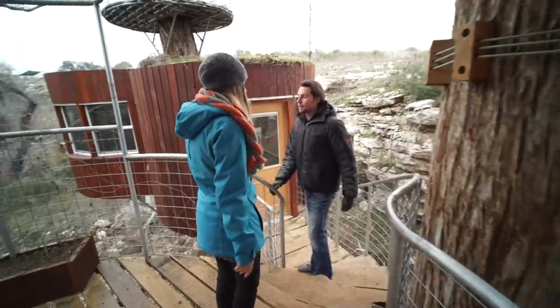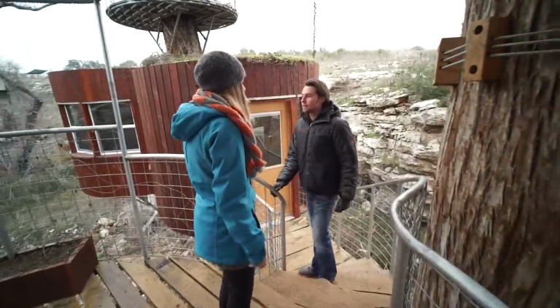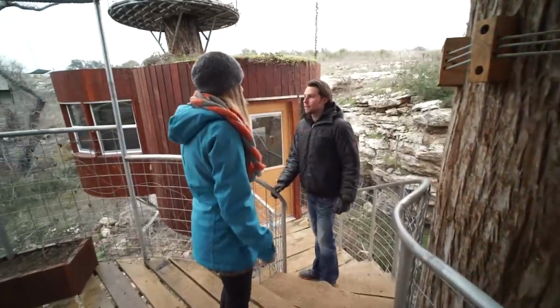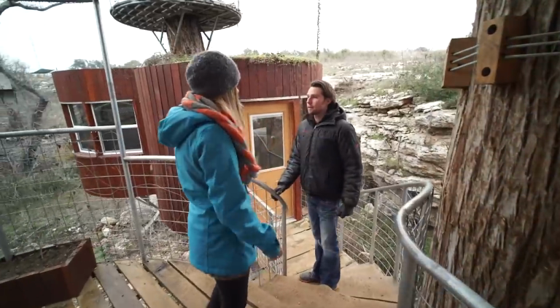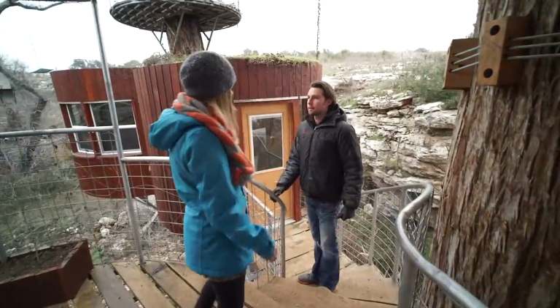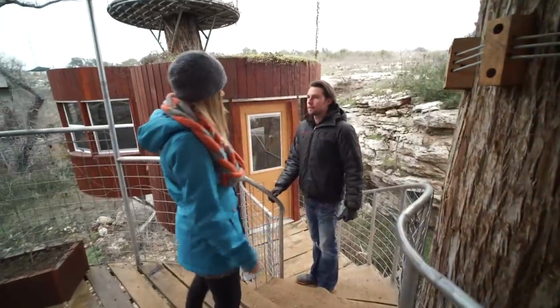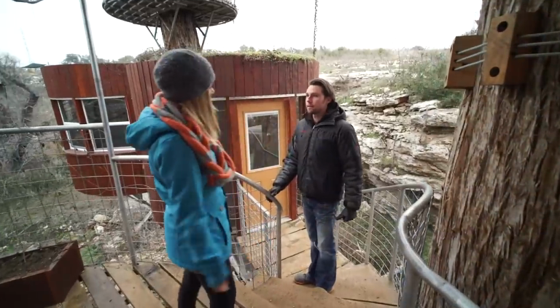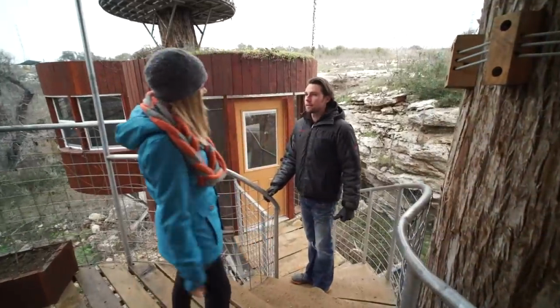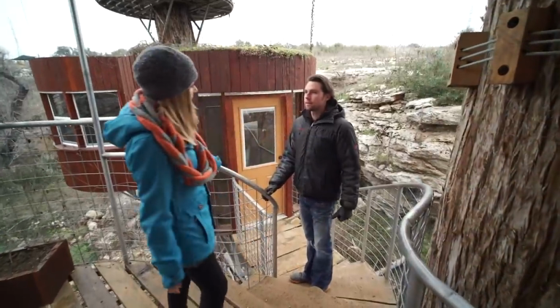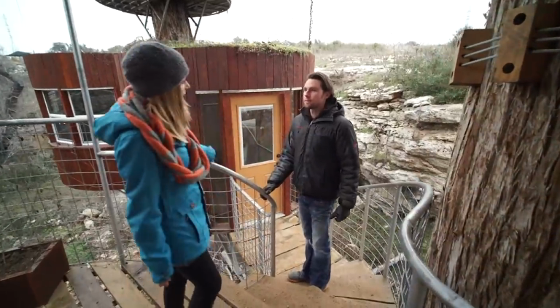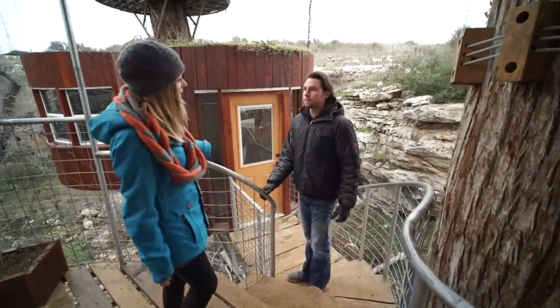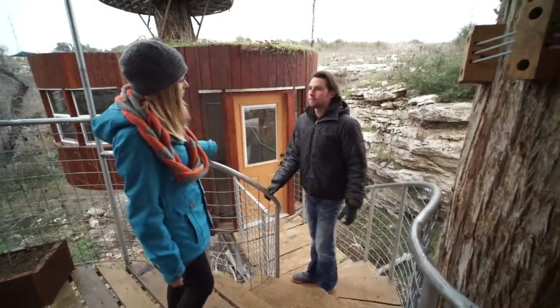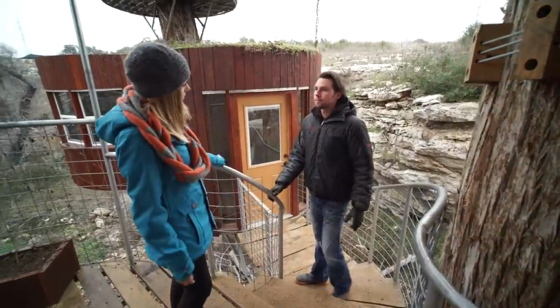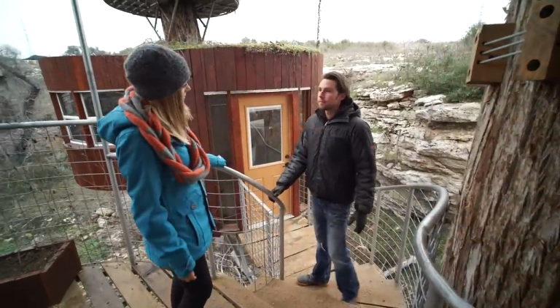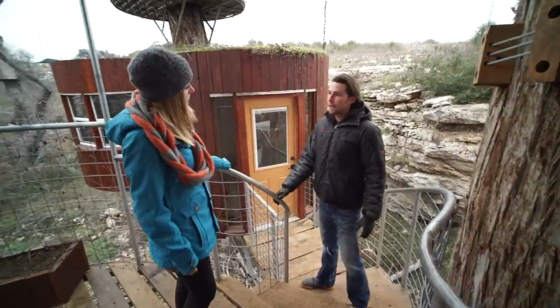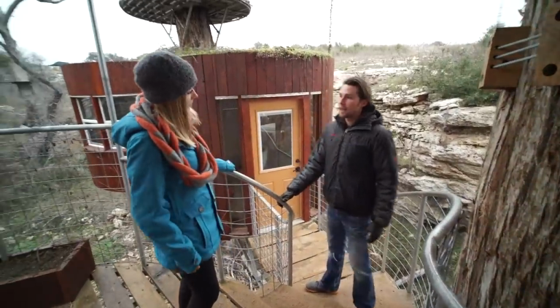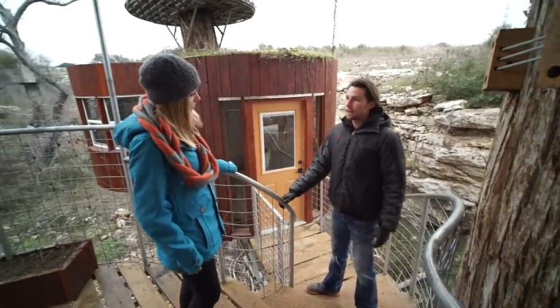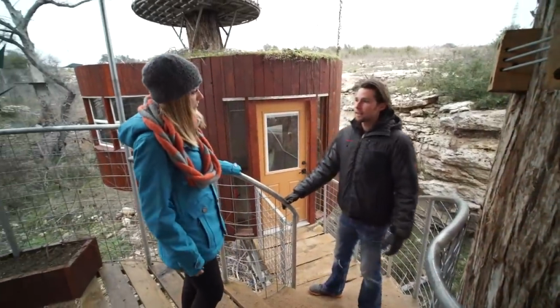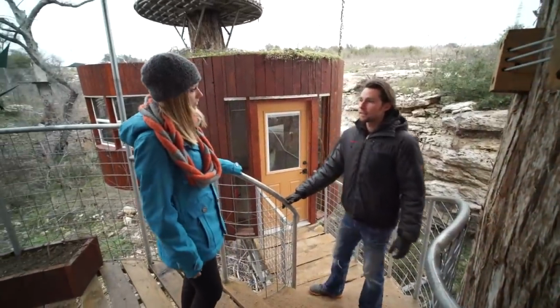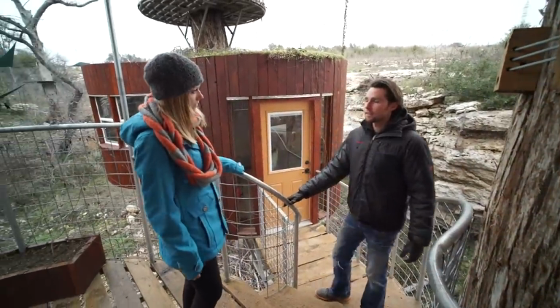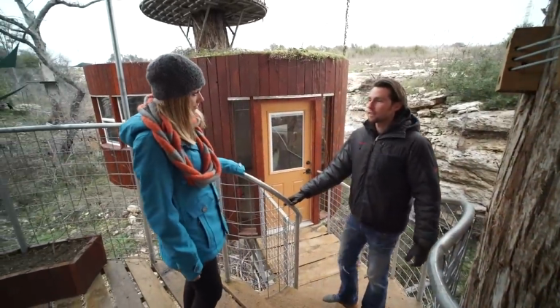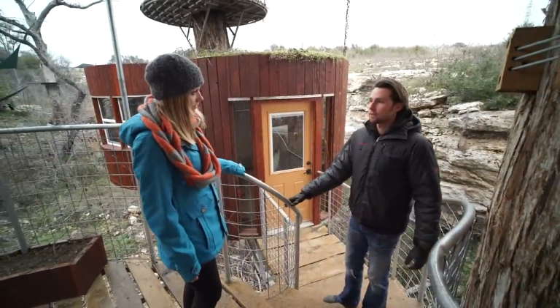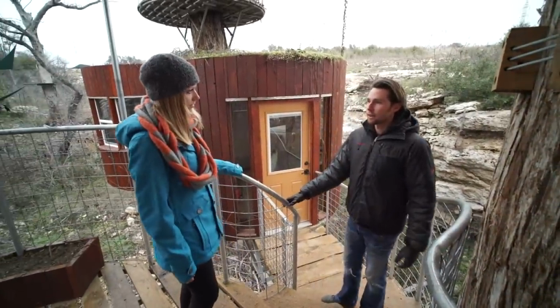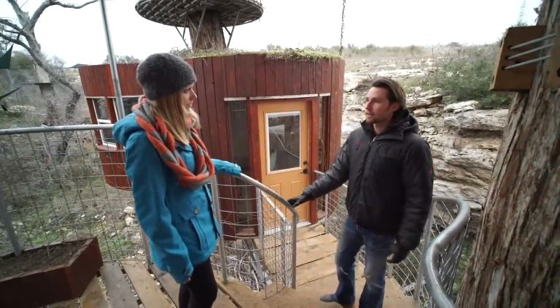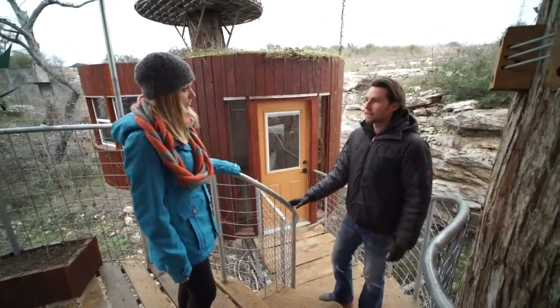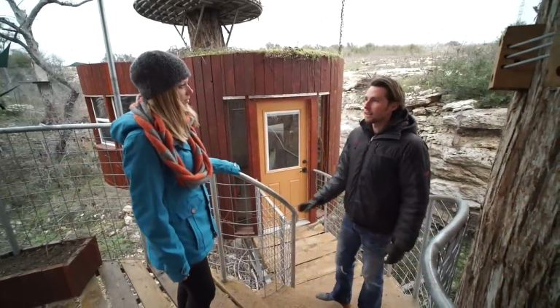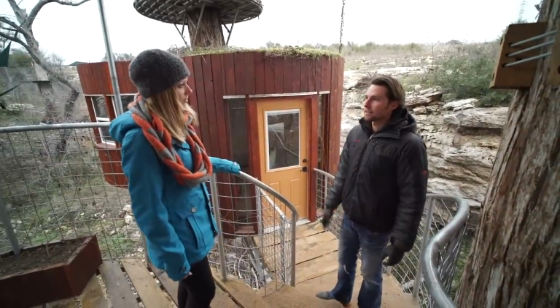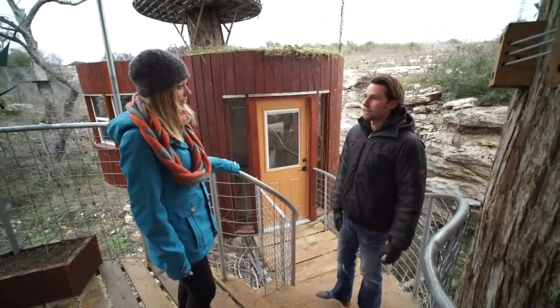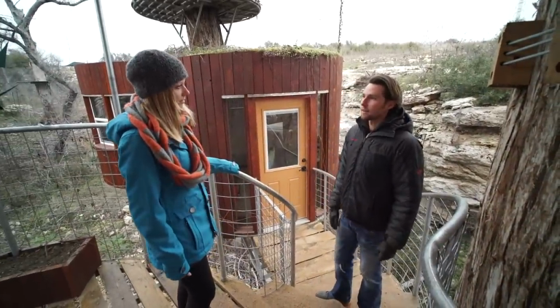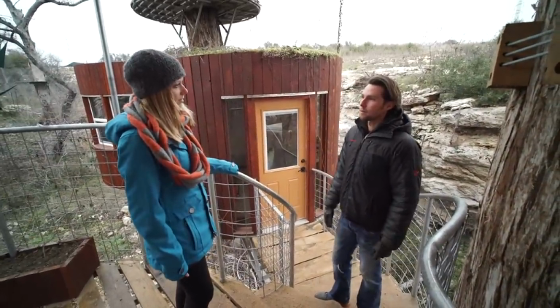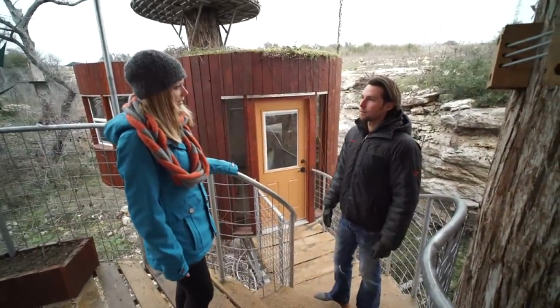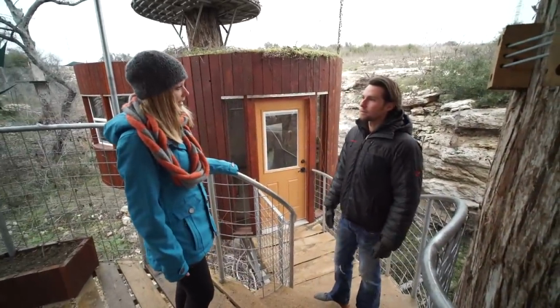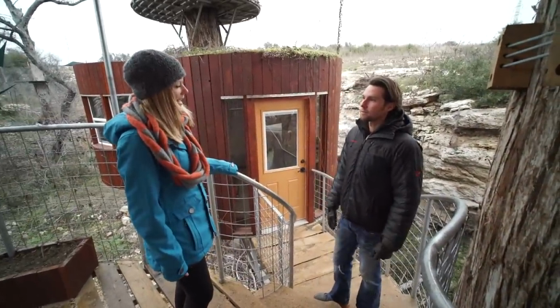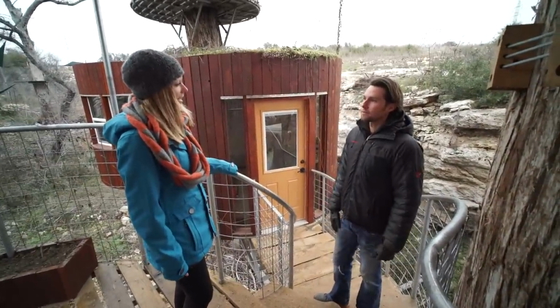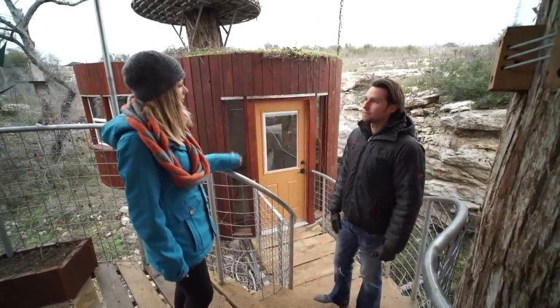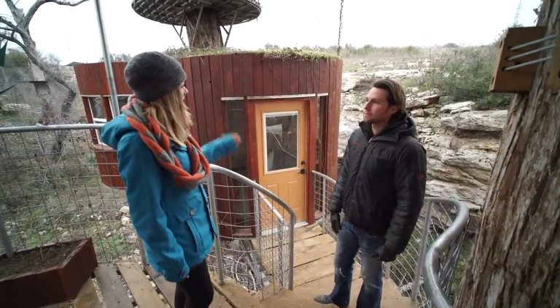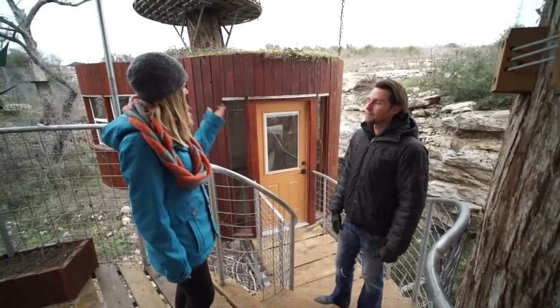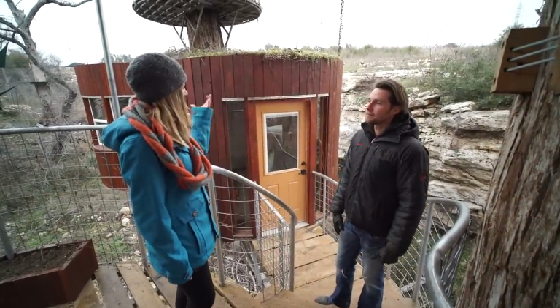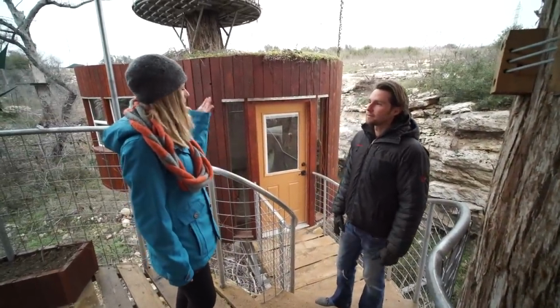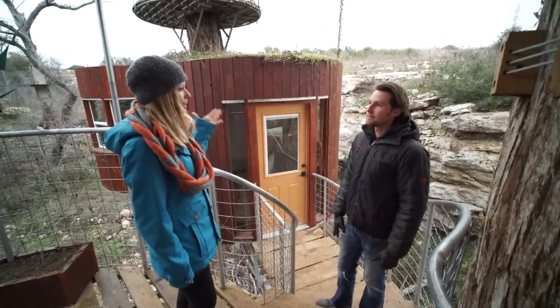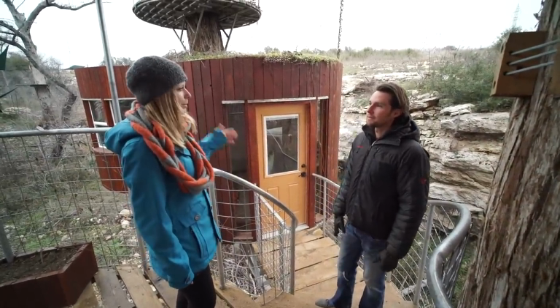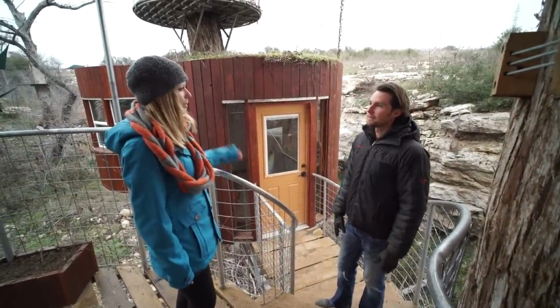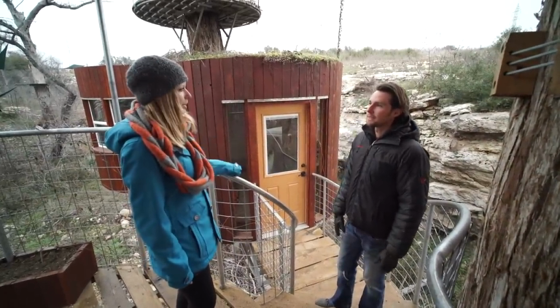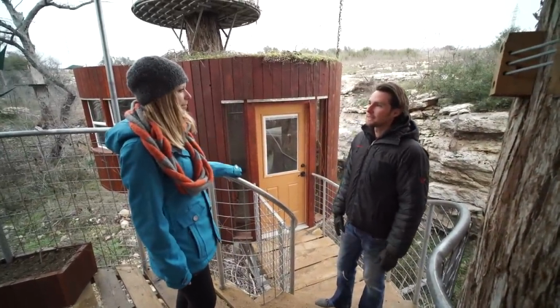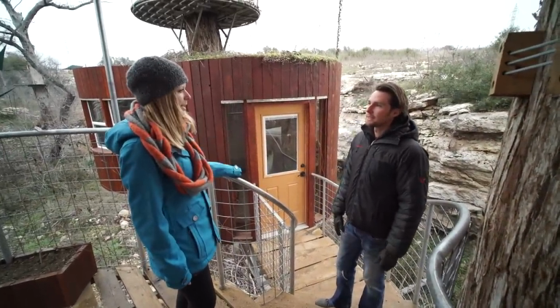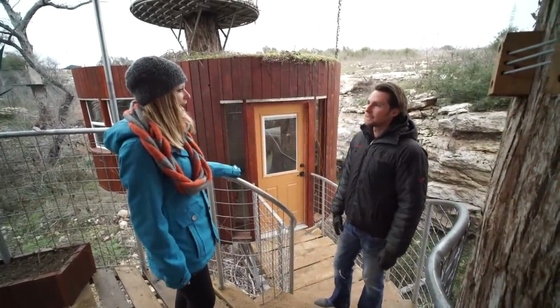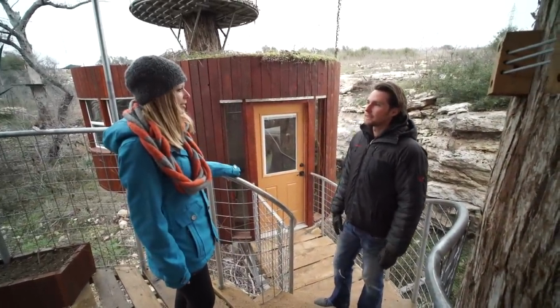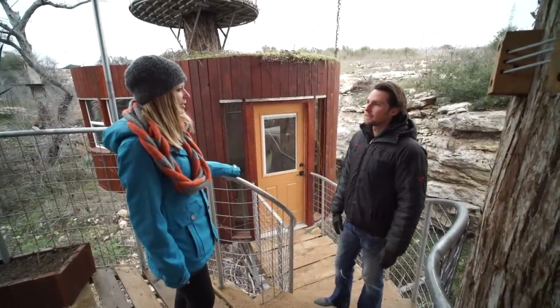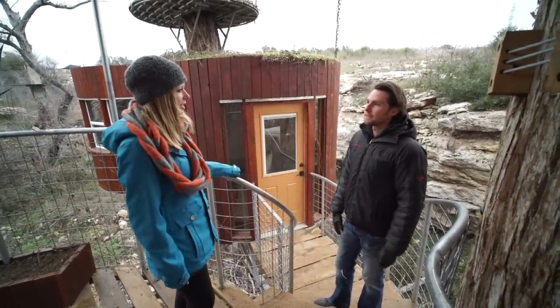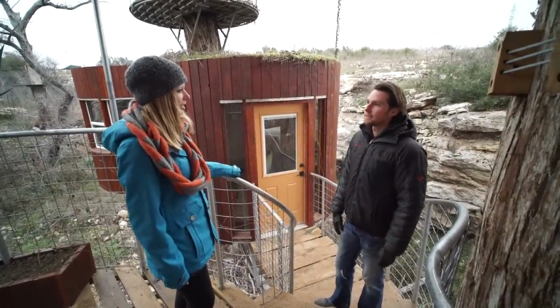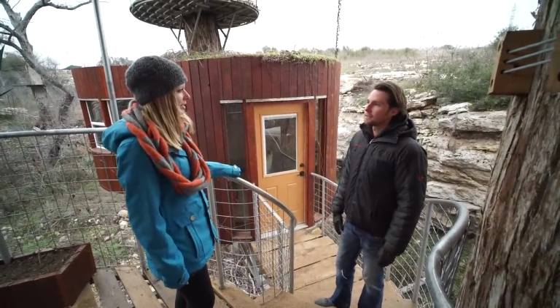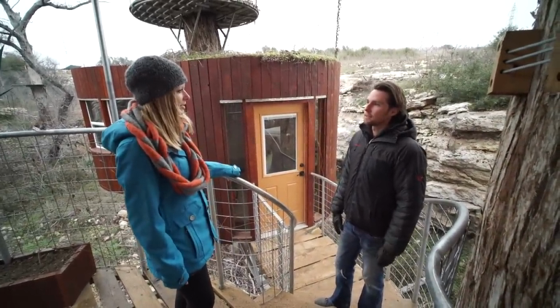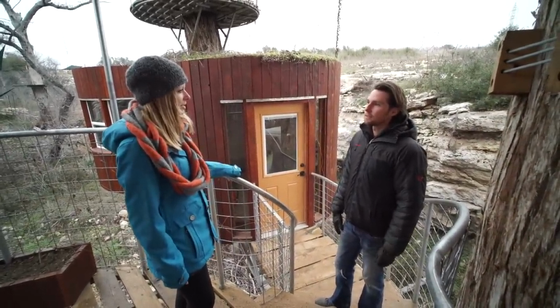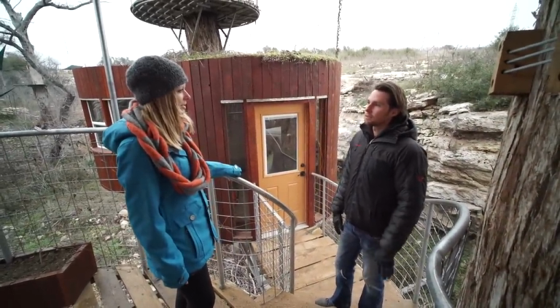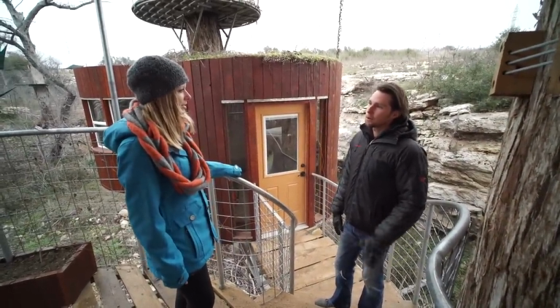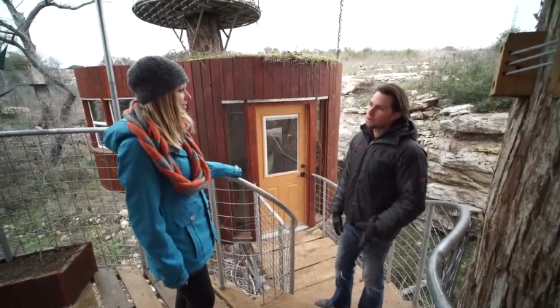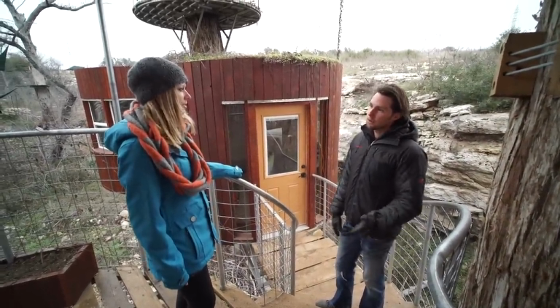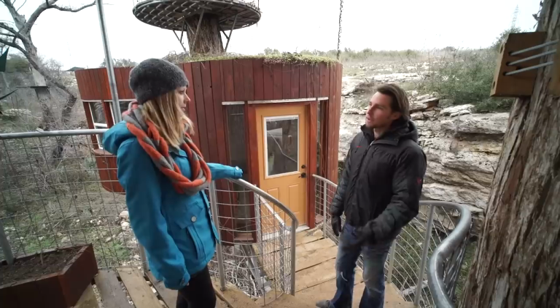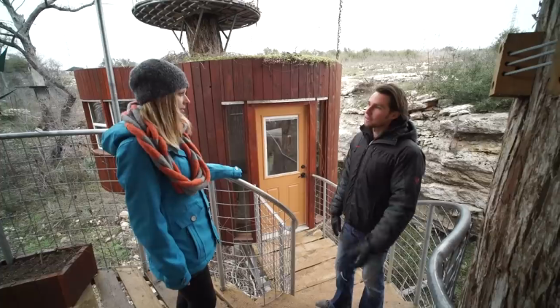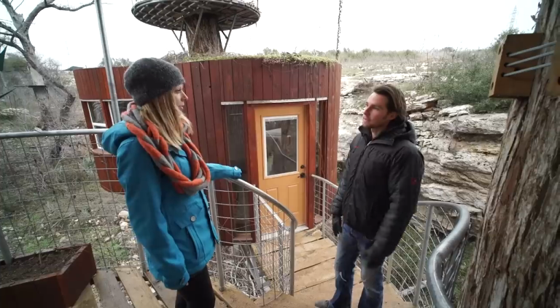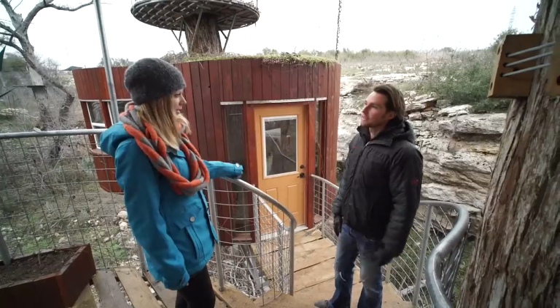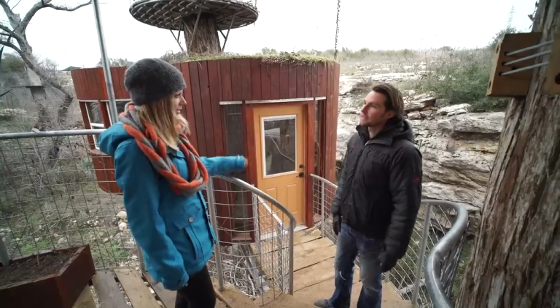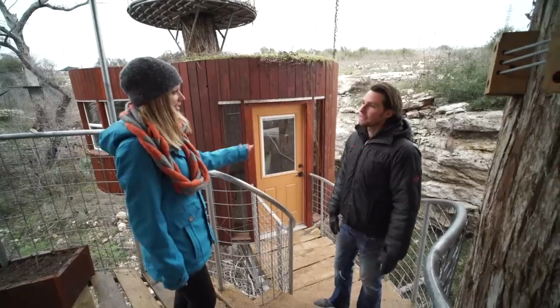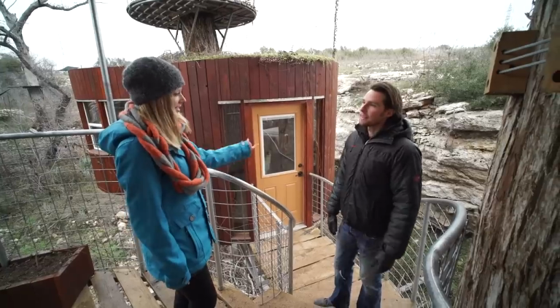Is this treehouse often rented out? Yeah, it is — it's rented a lot. How many people can be housed here? Four to six.